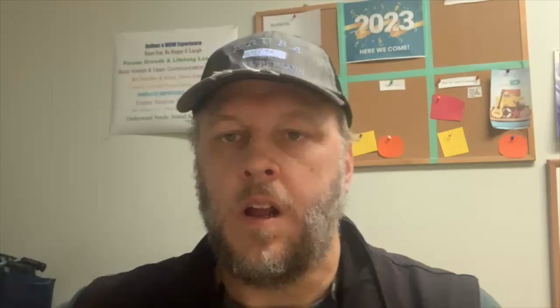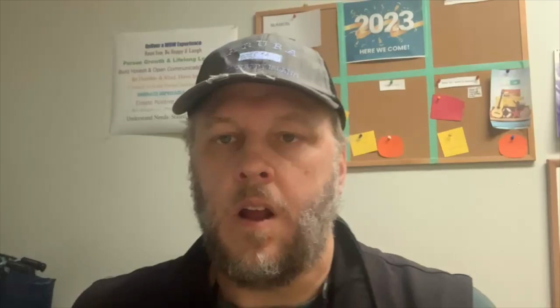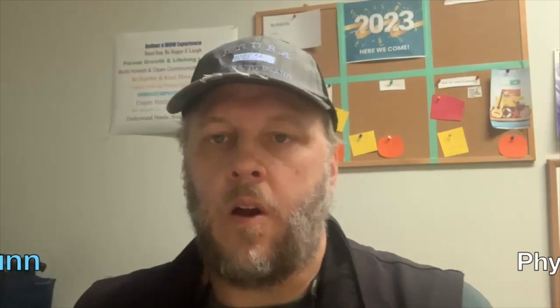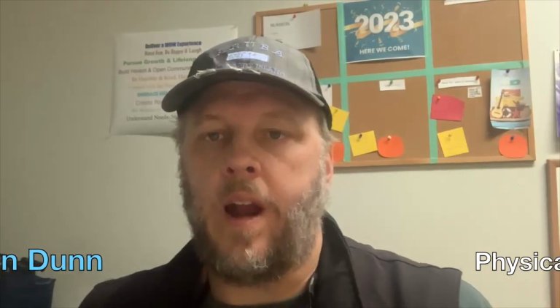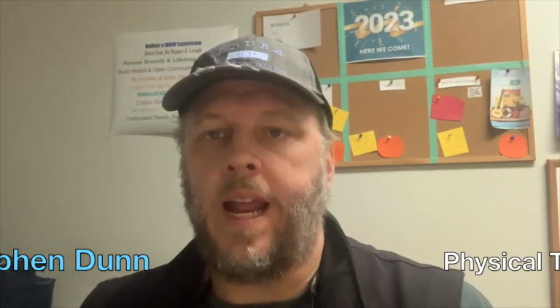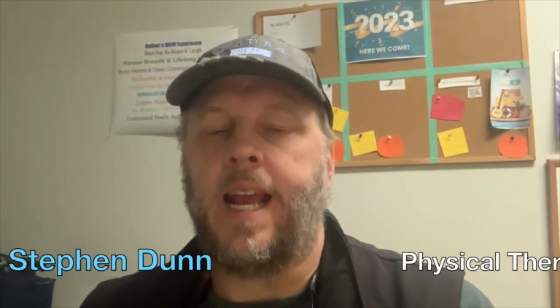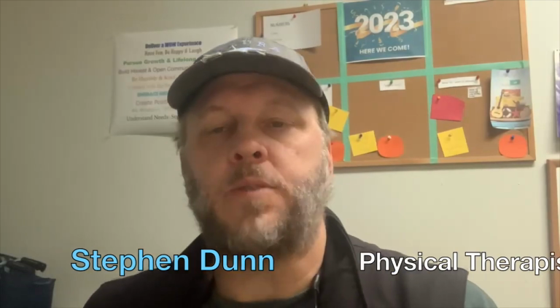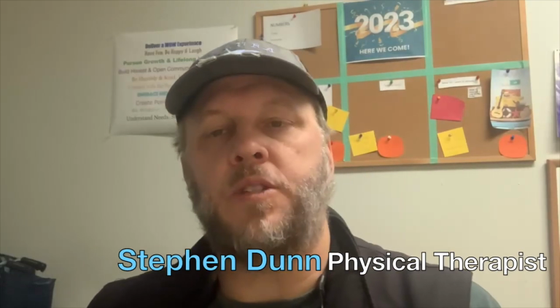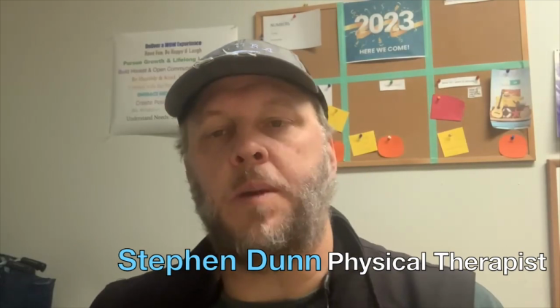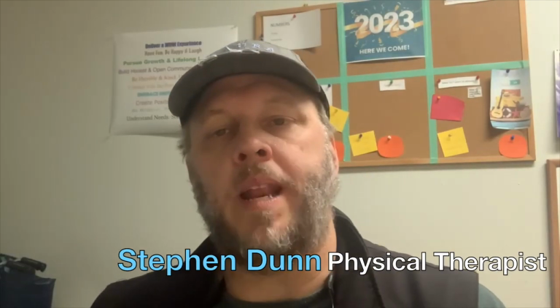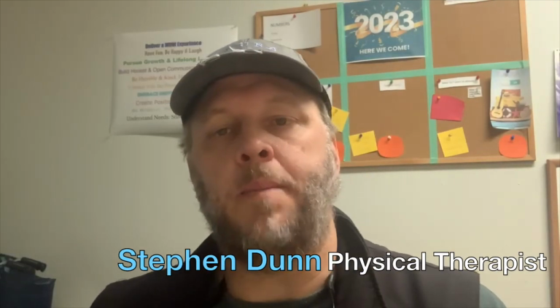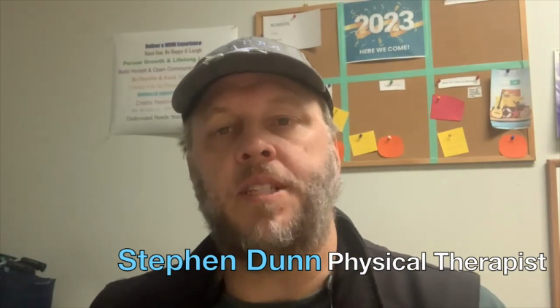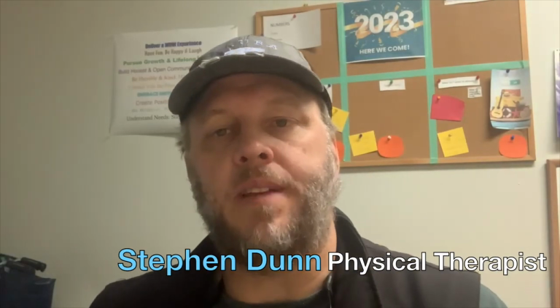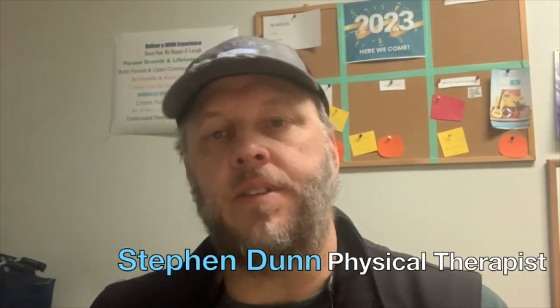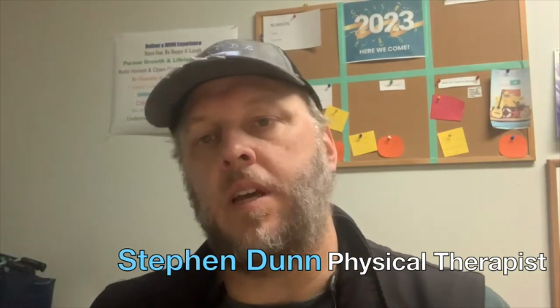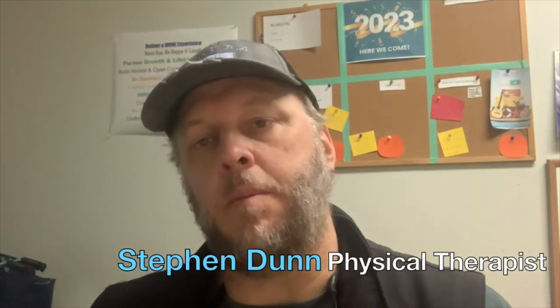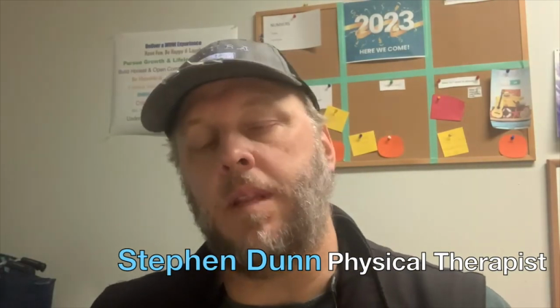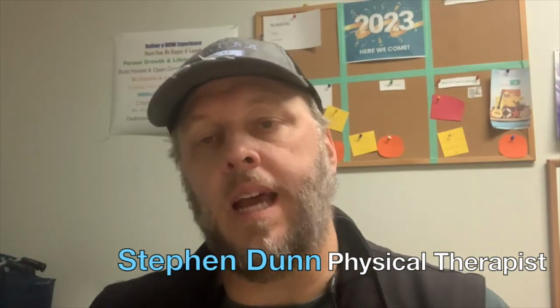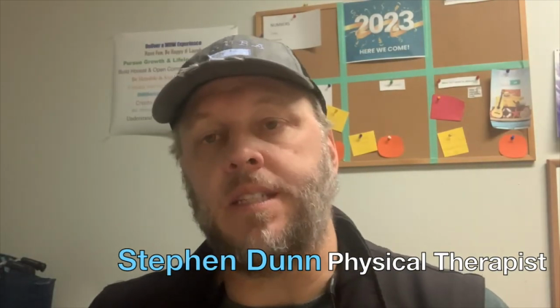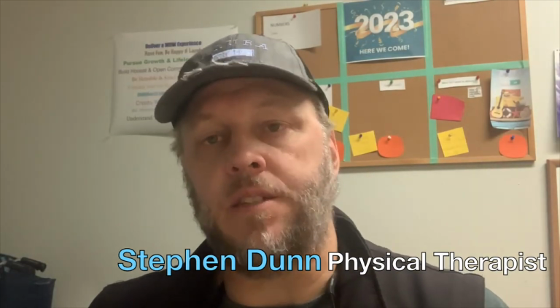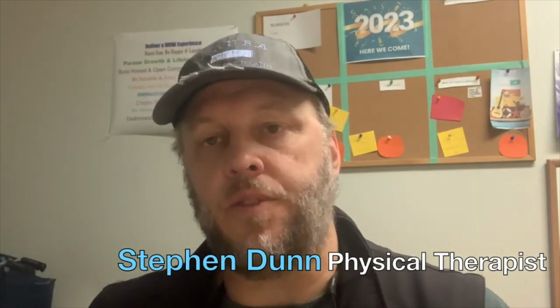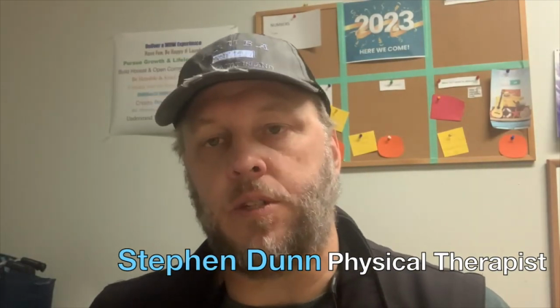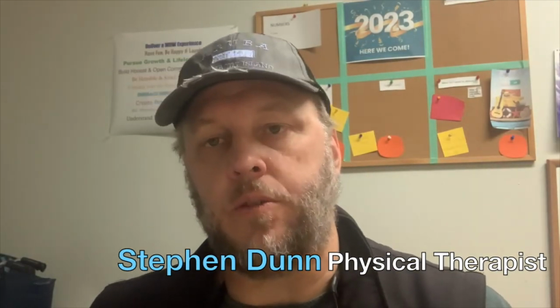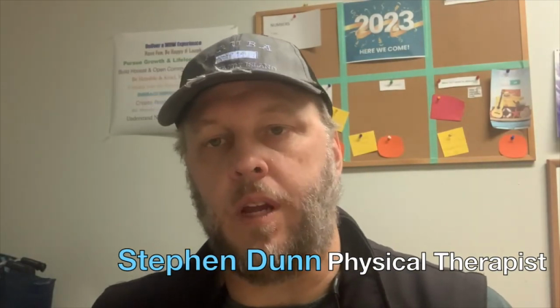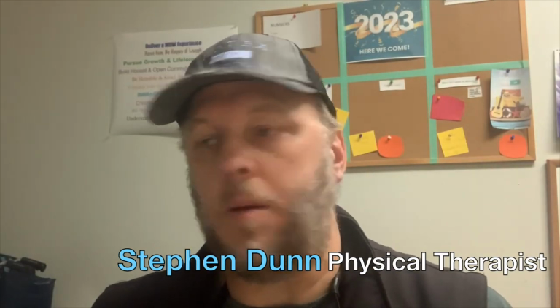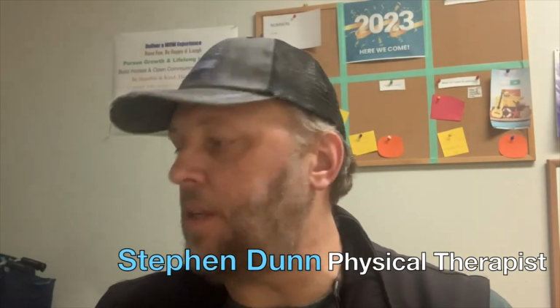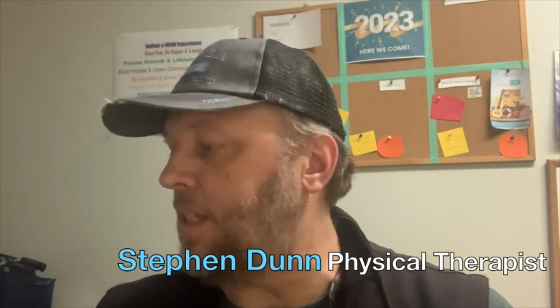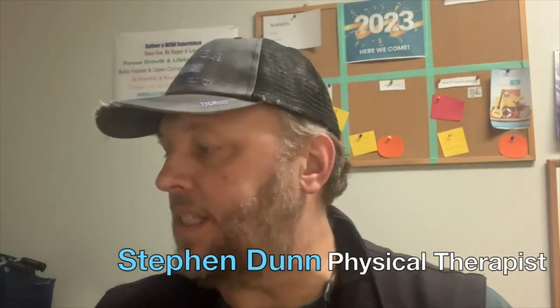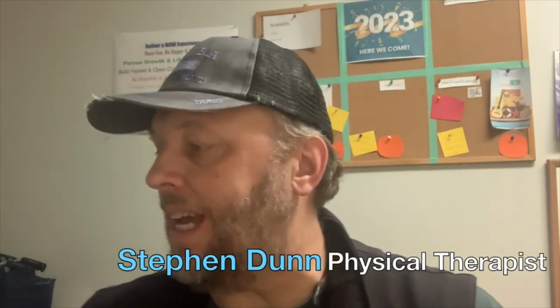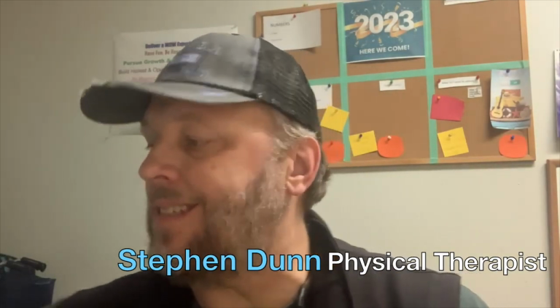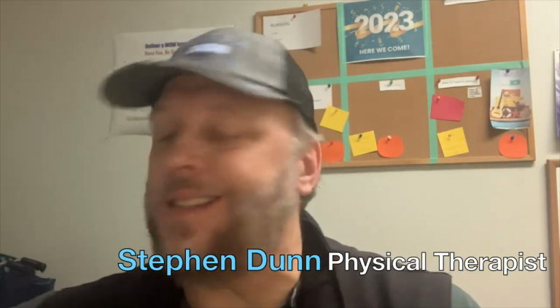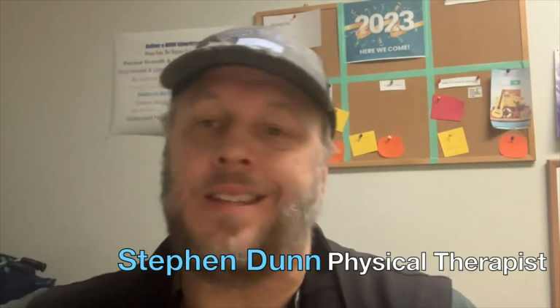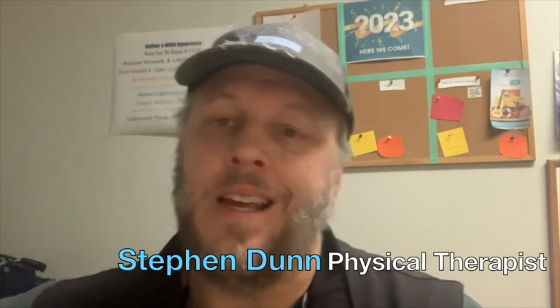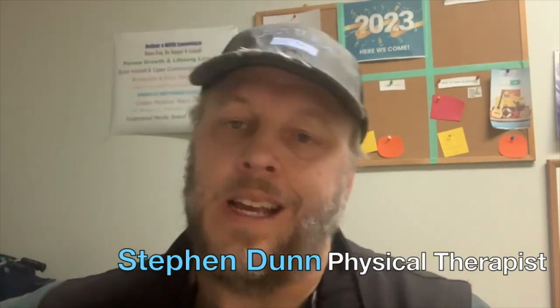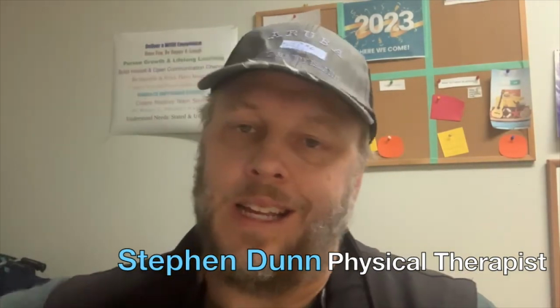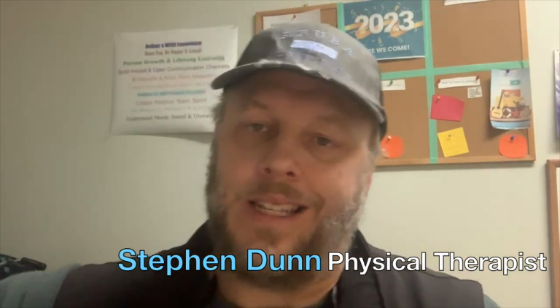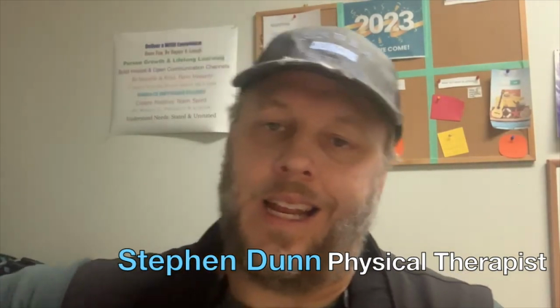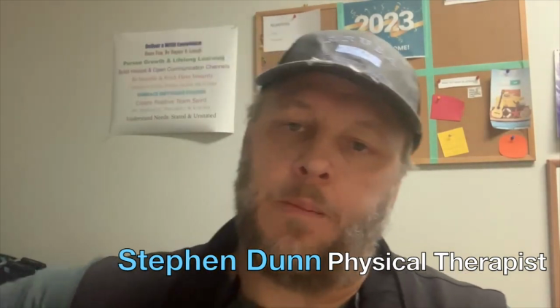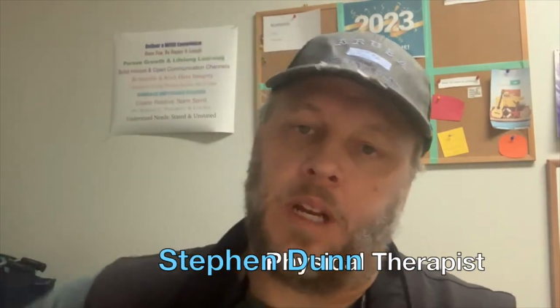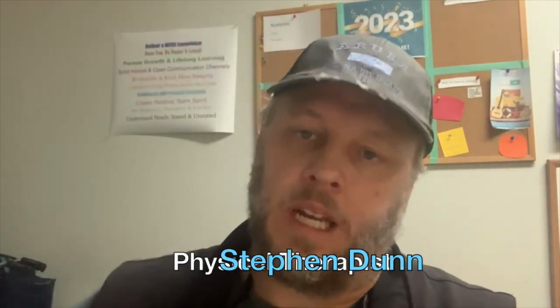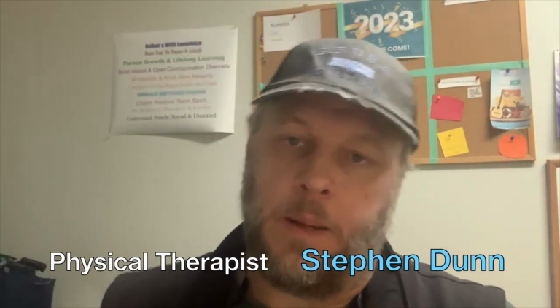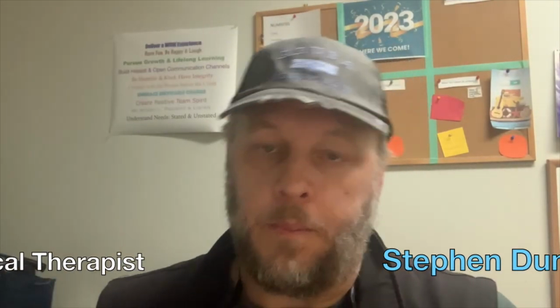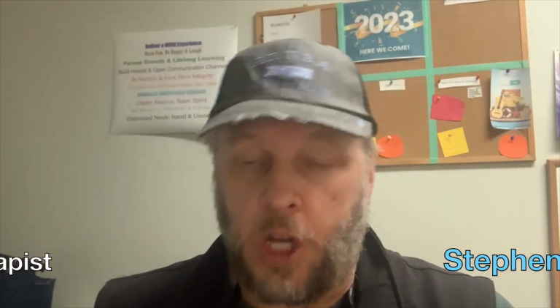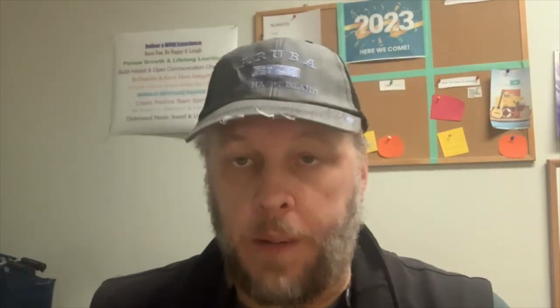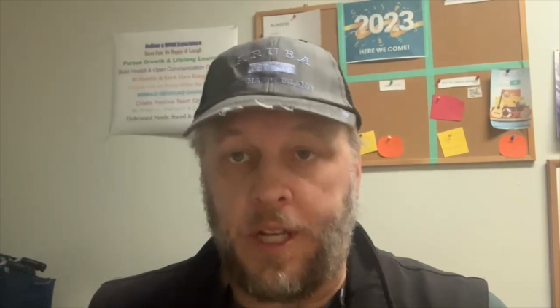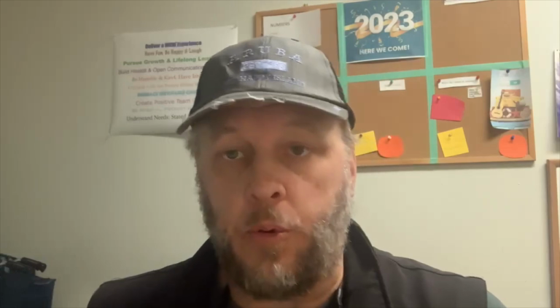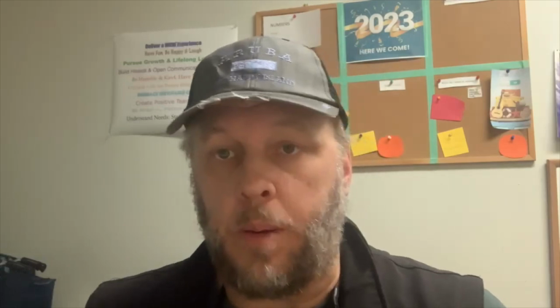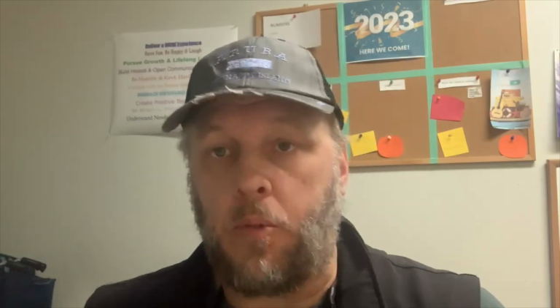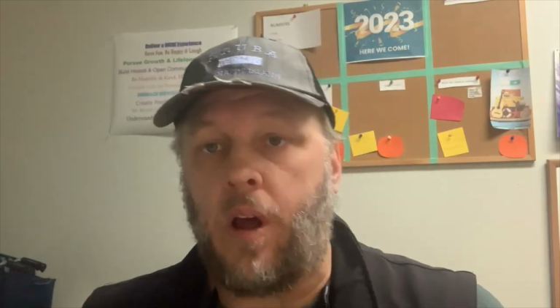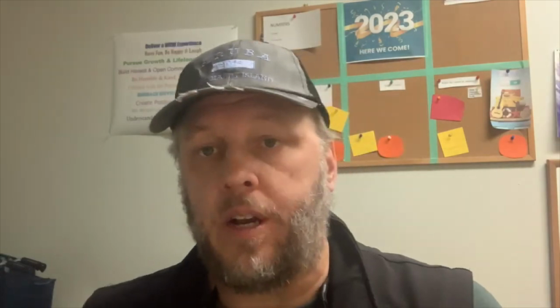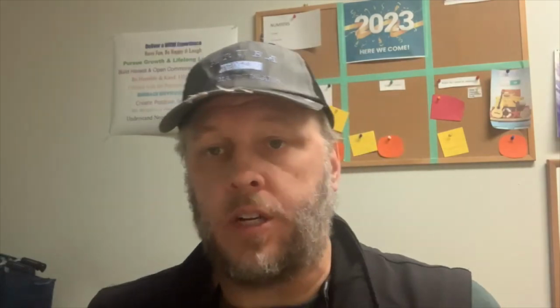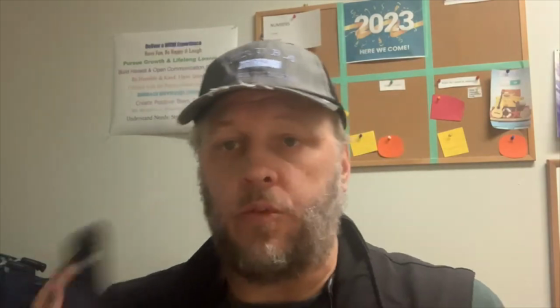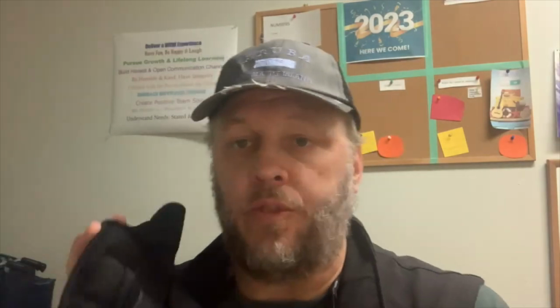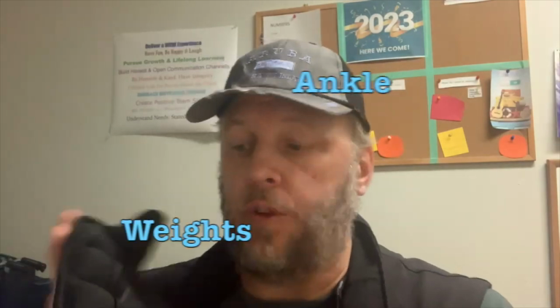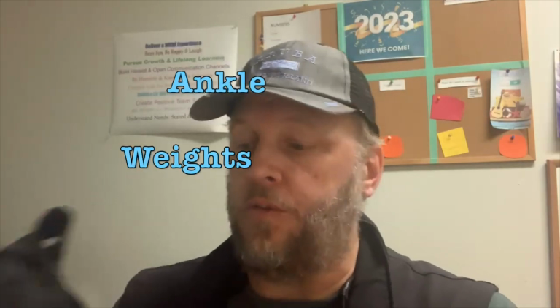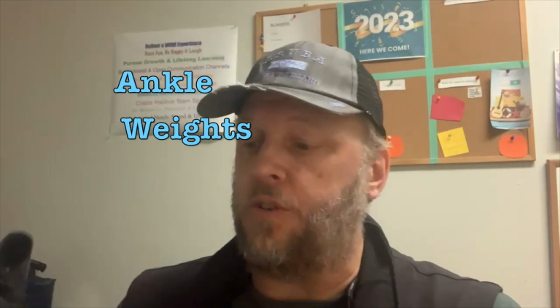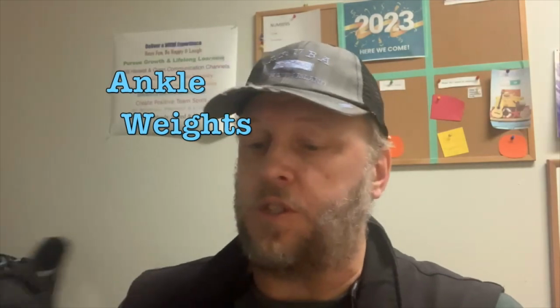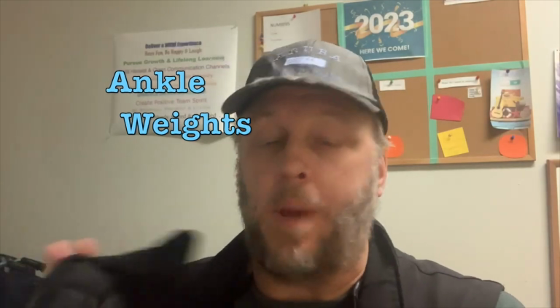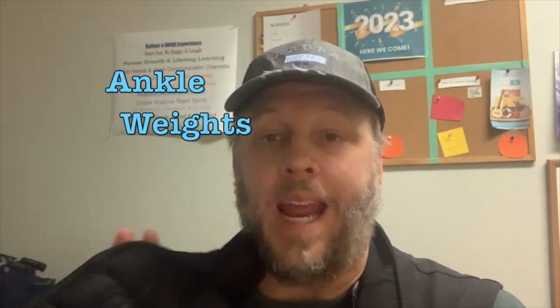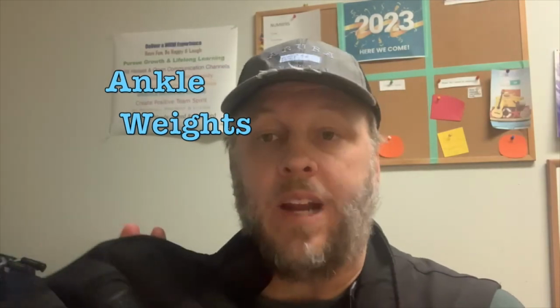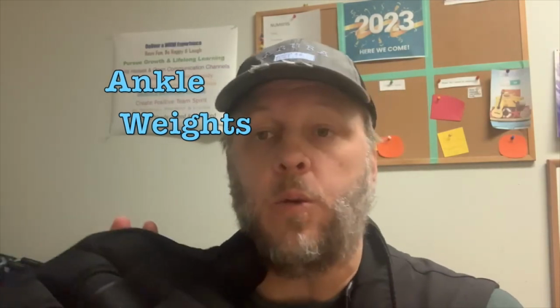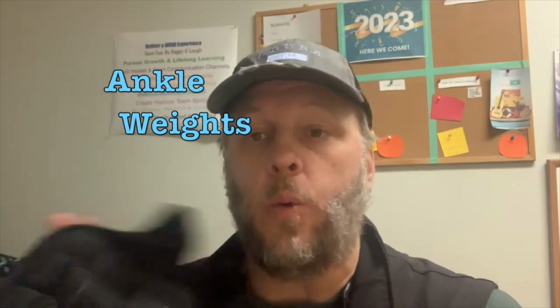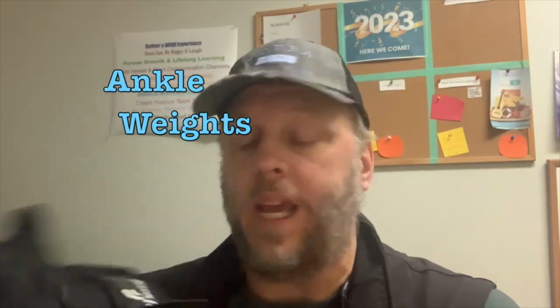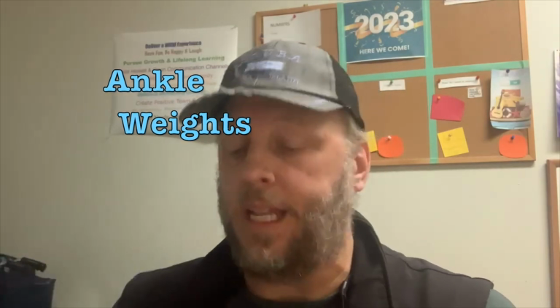Hey guys, what's up? My name is Steven Dunn. I'm a licensed physical therapist in Texas and today I'm going to be doing a product review for some ankle weights.